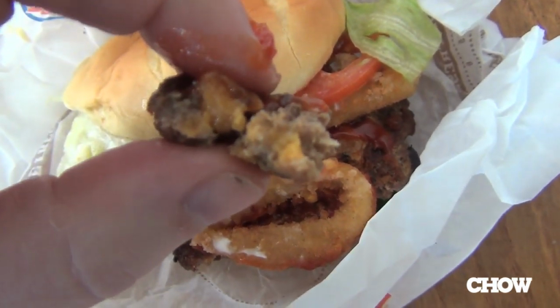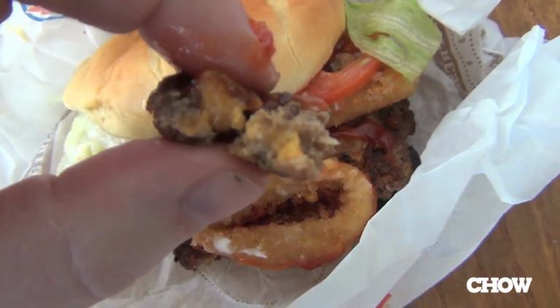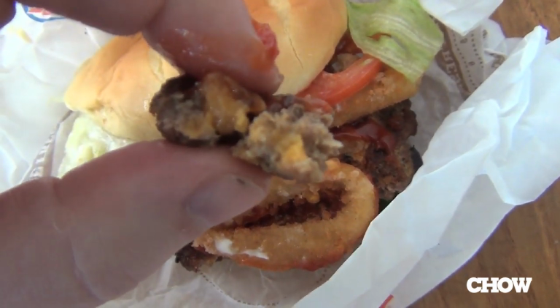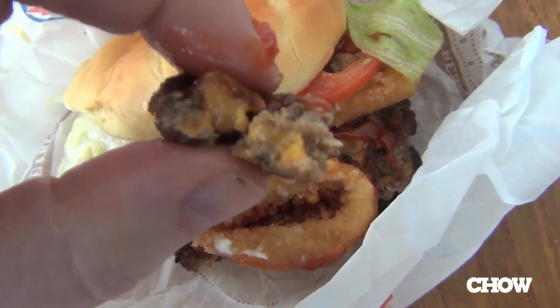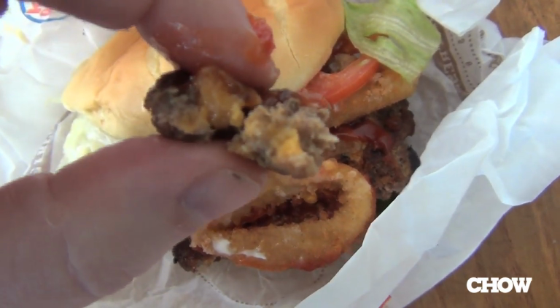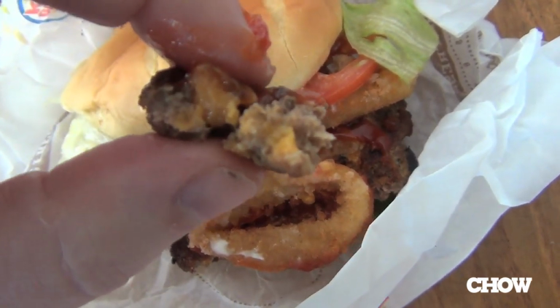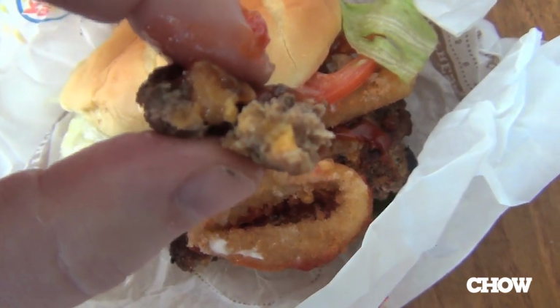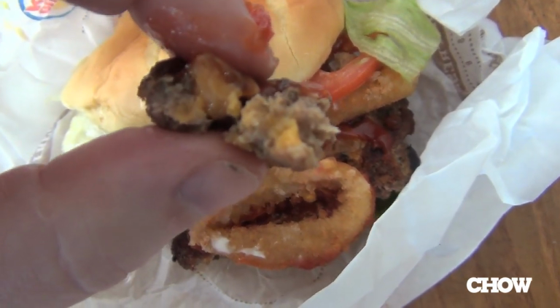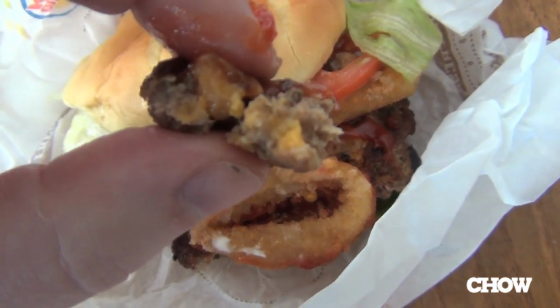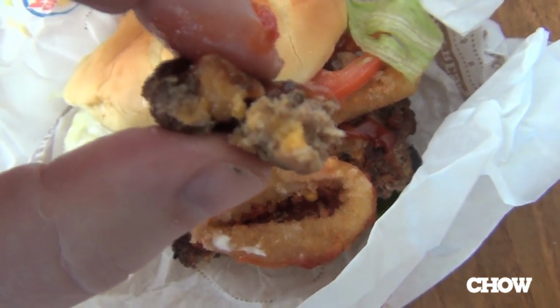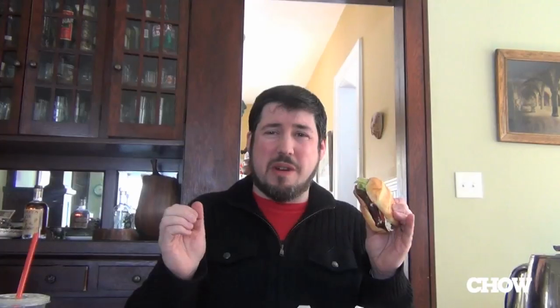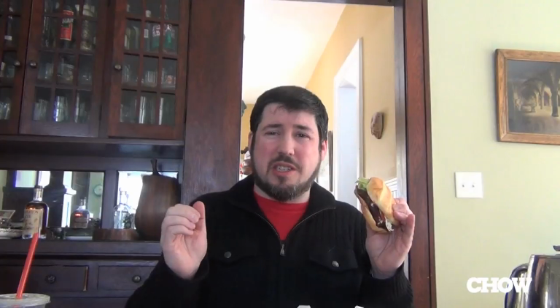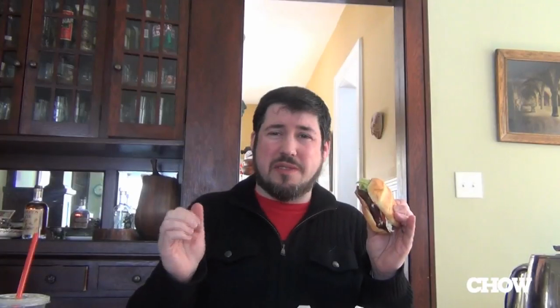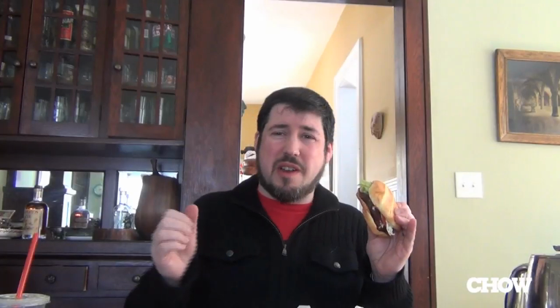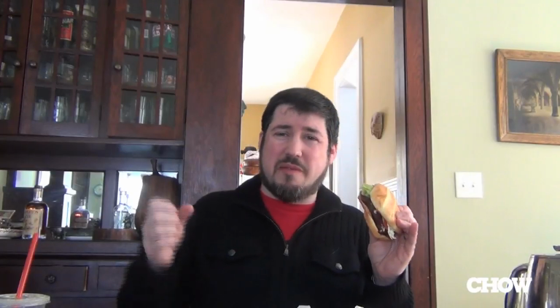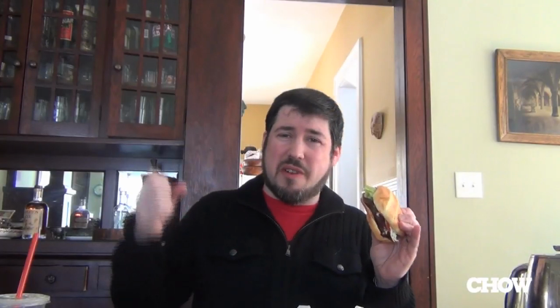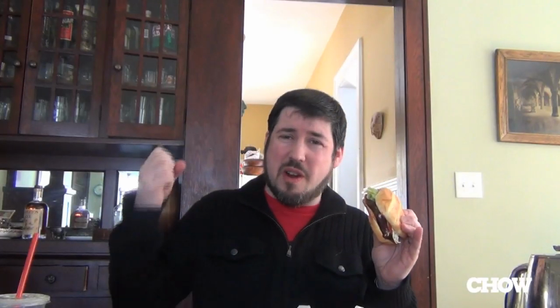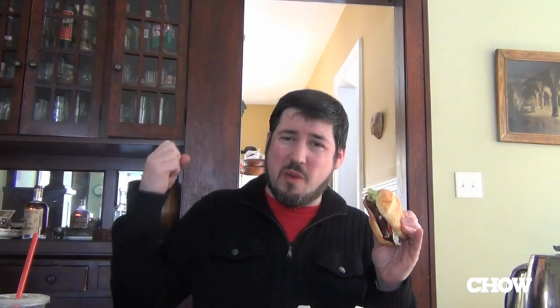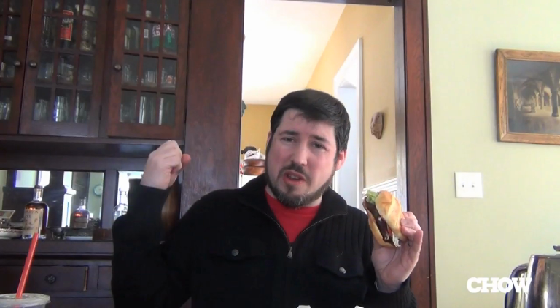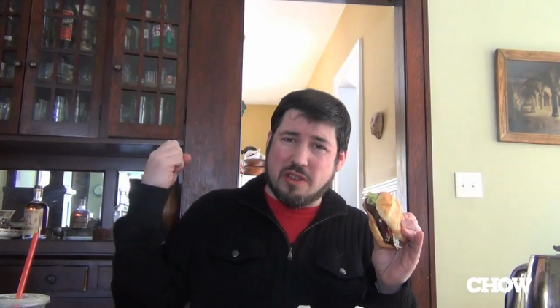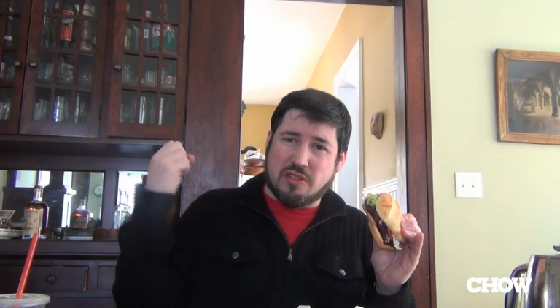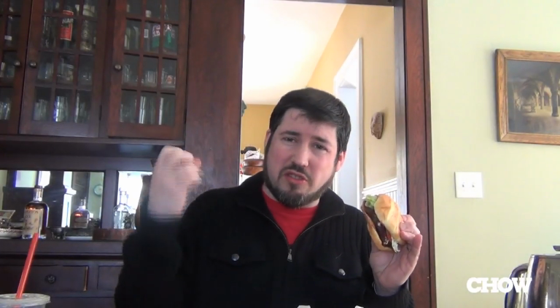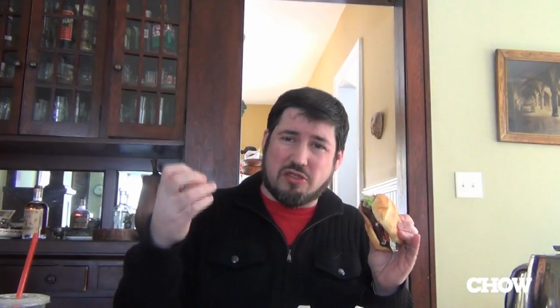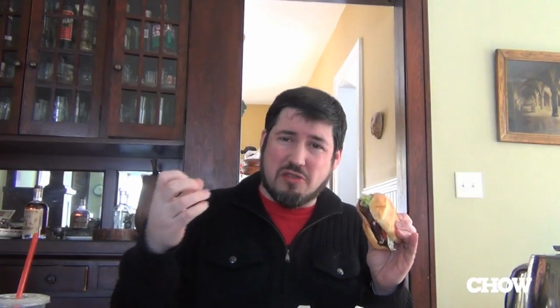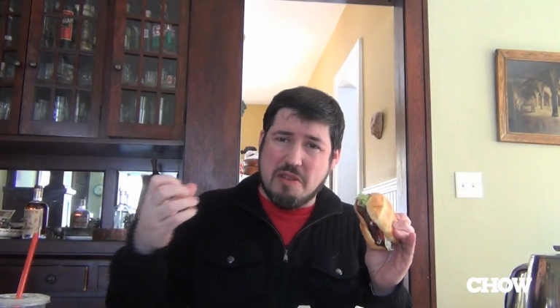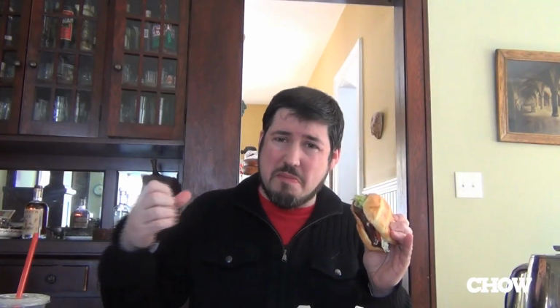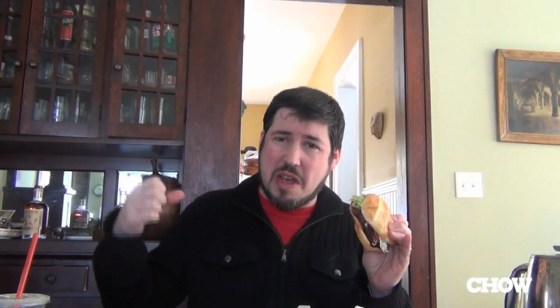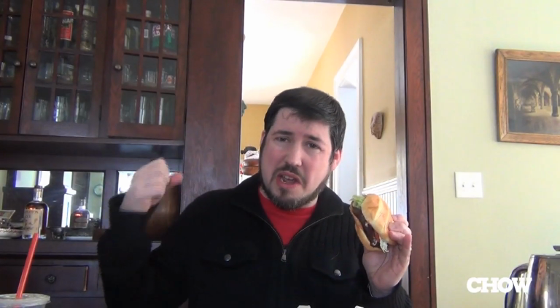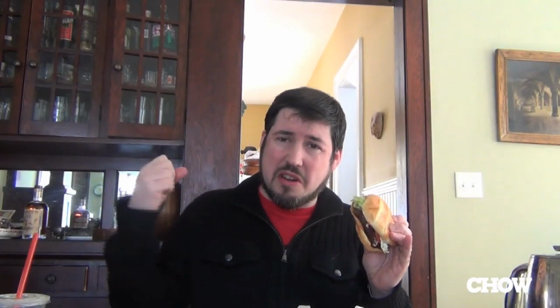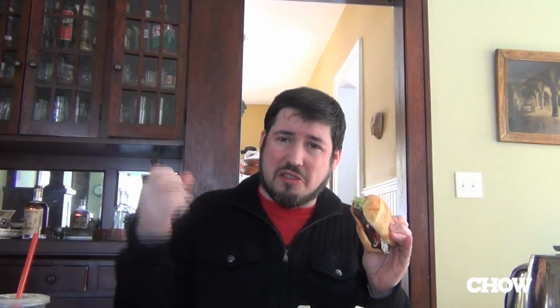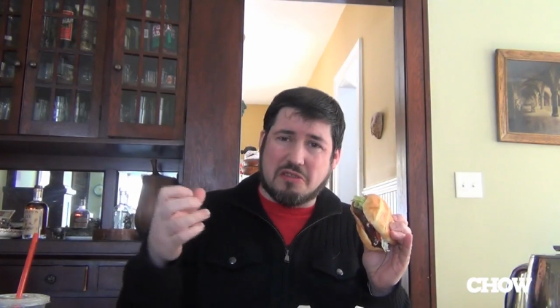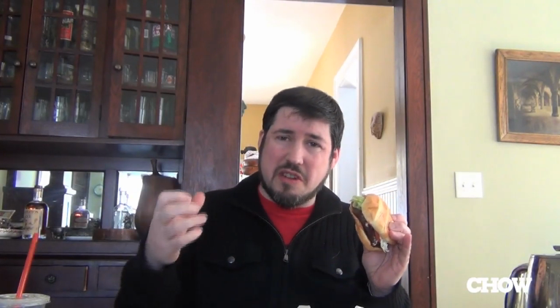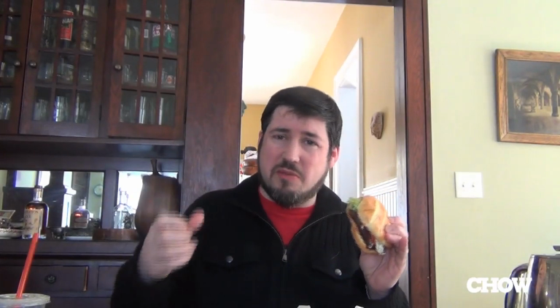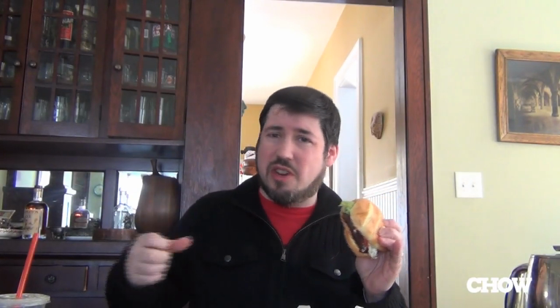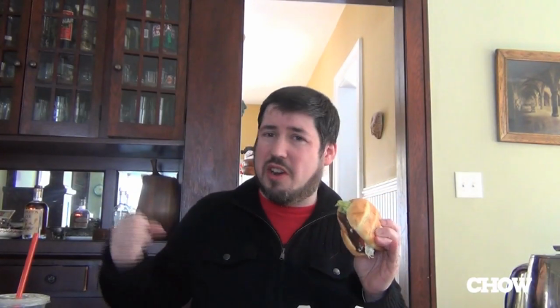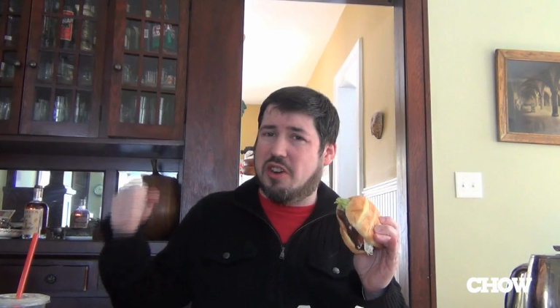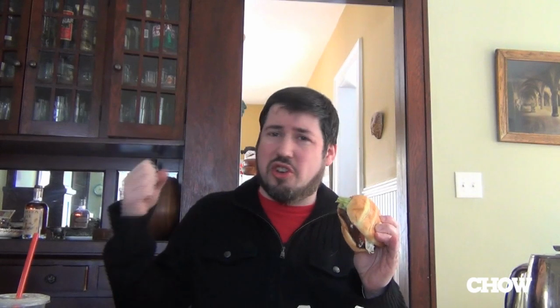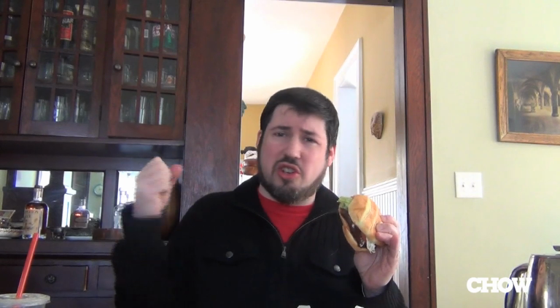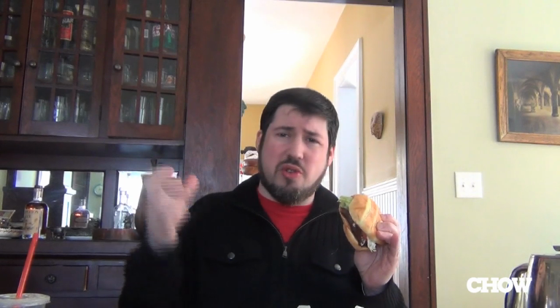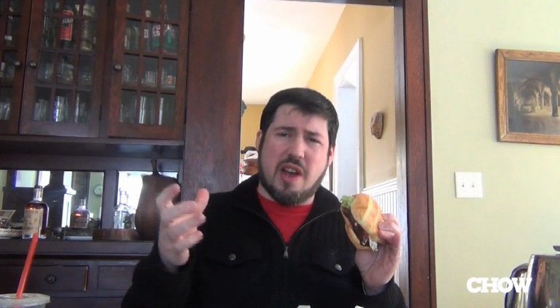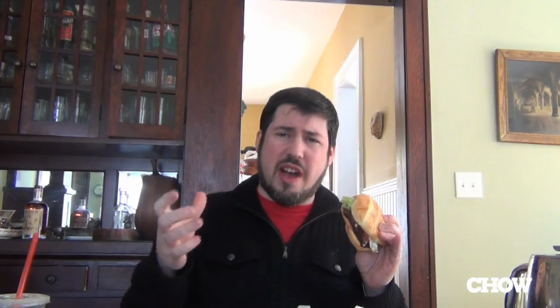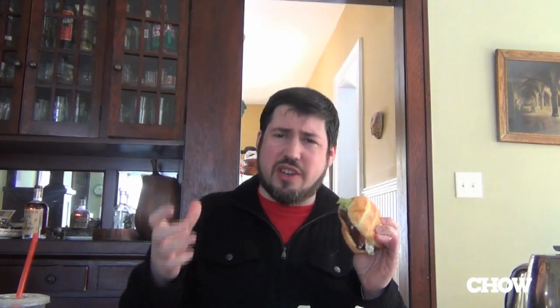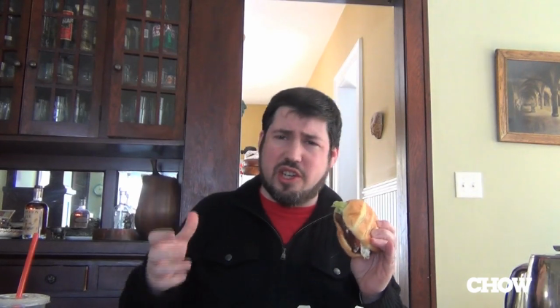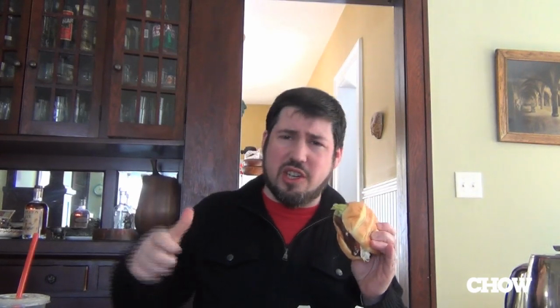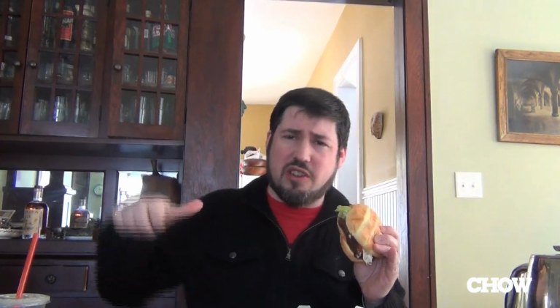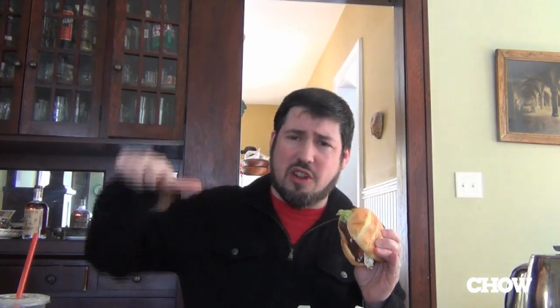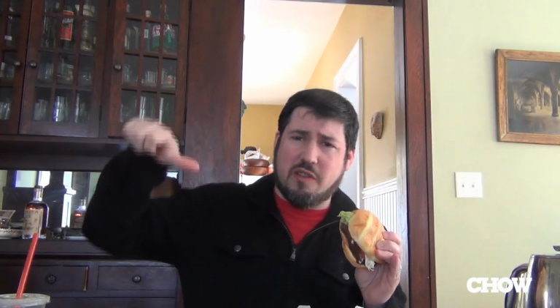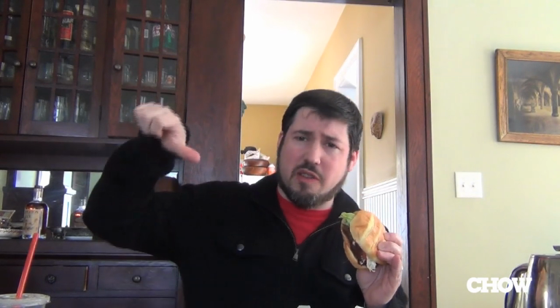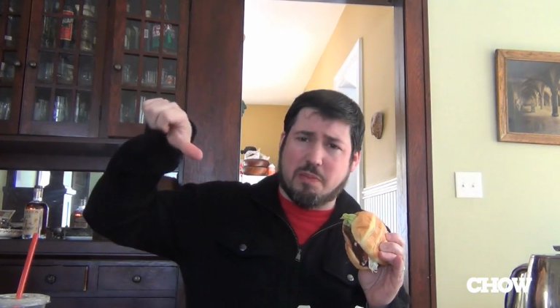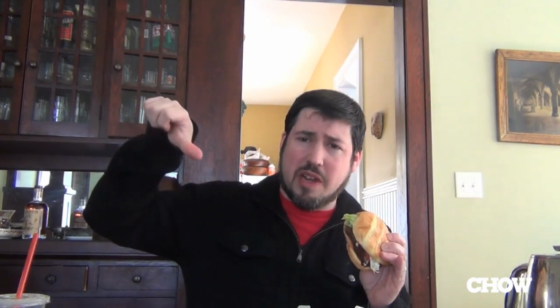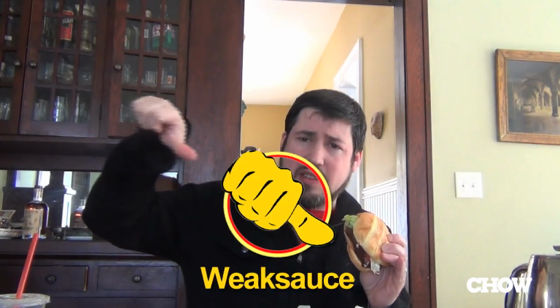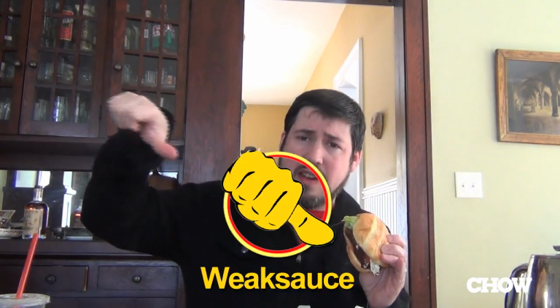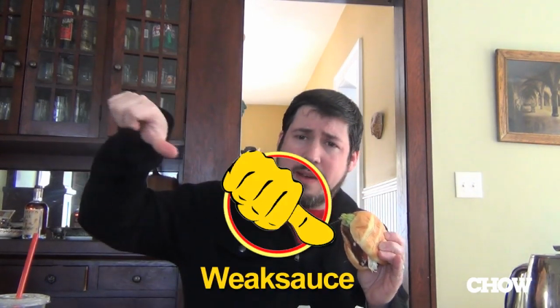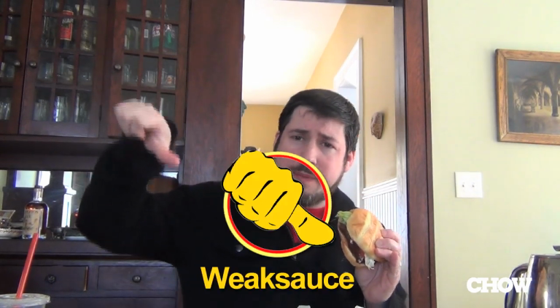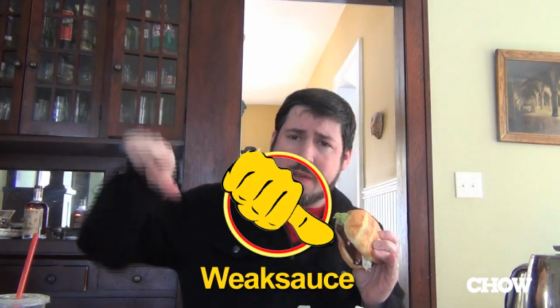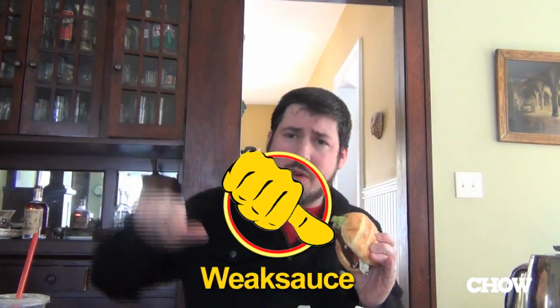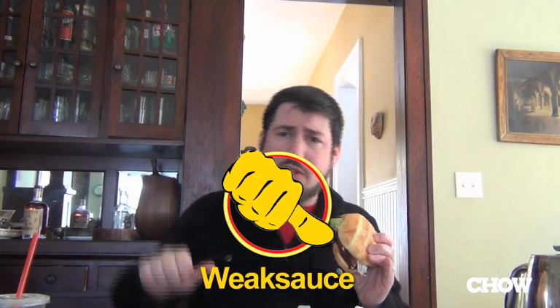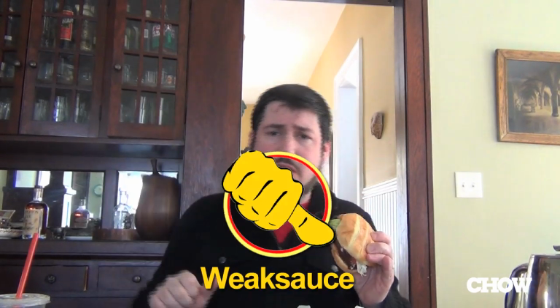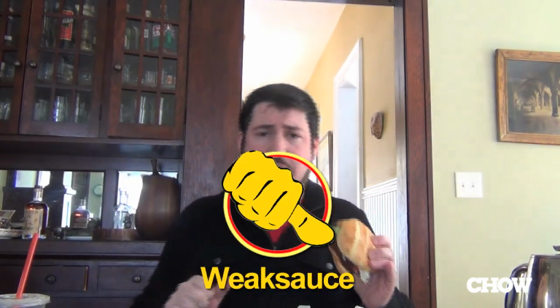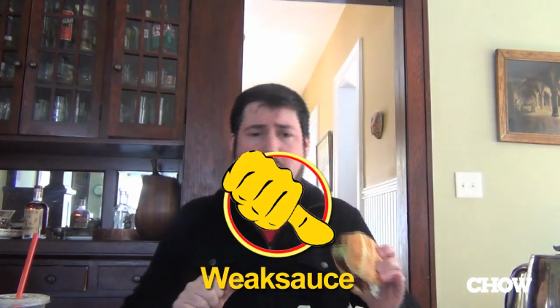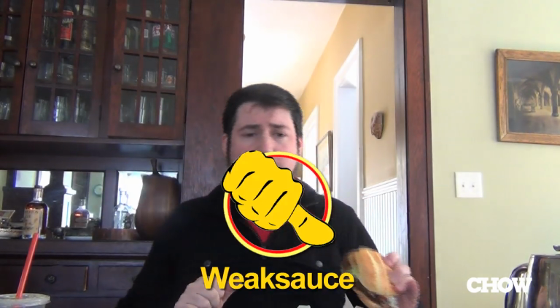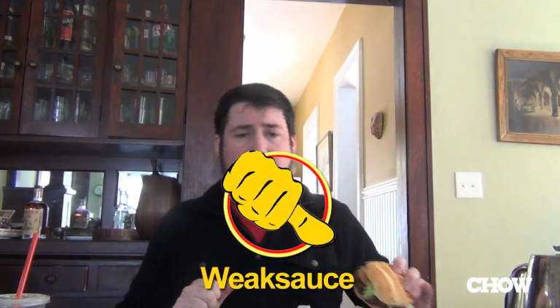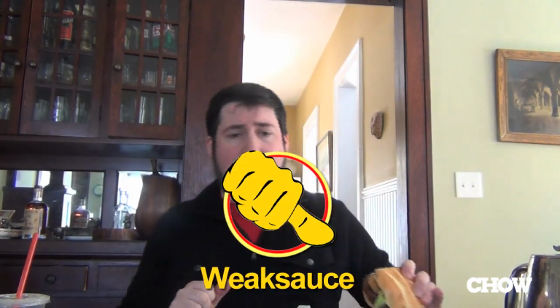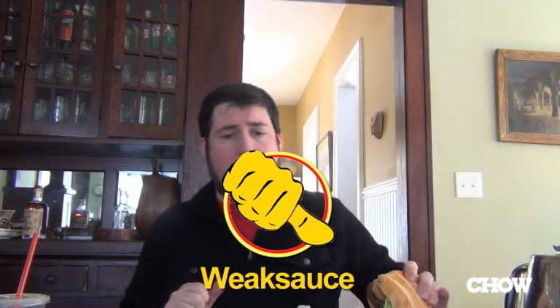Overall not a real impressive effort. I wanted this to scream bacon, to scream cheddar, to shoot hot cheese all over the place. Mostly thumbs down.